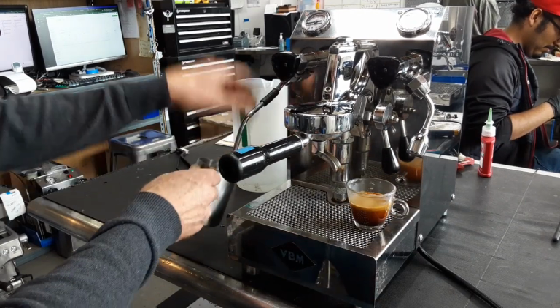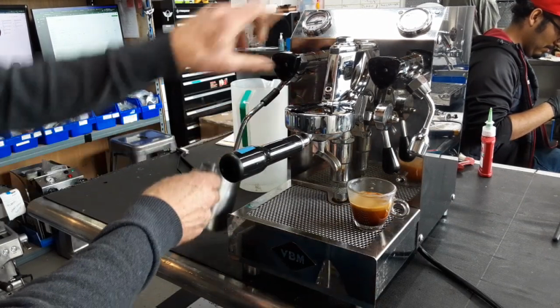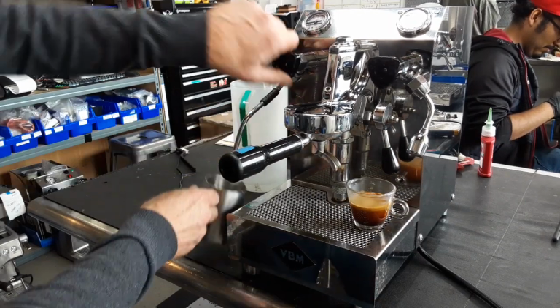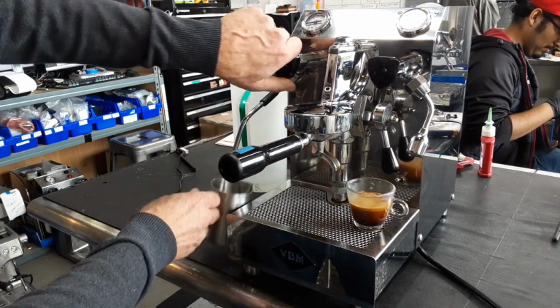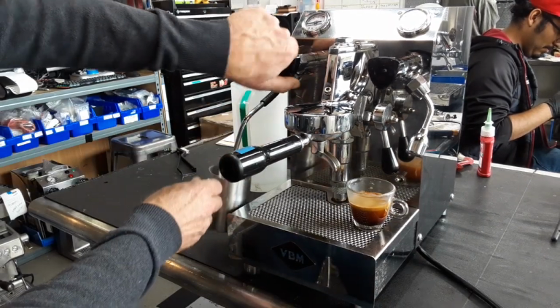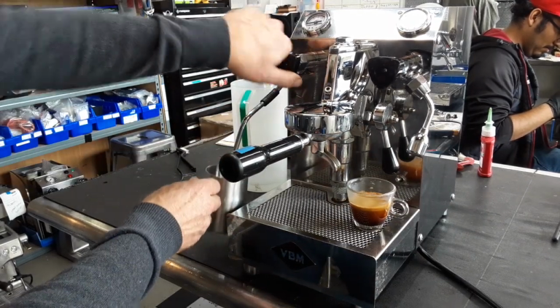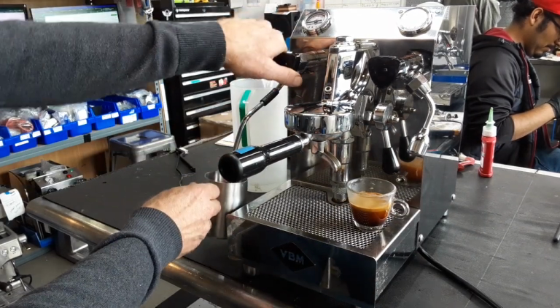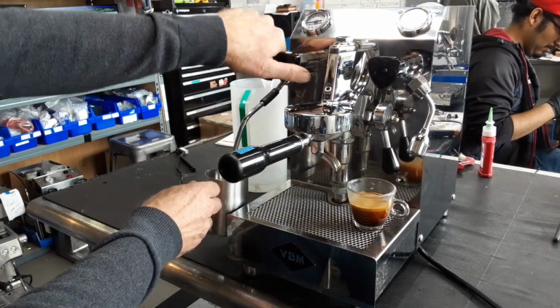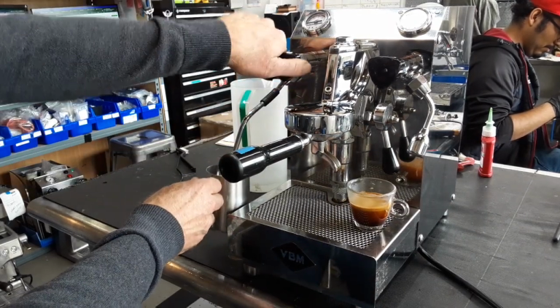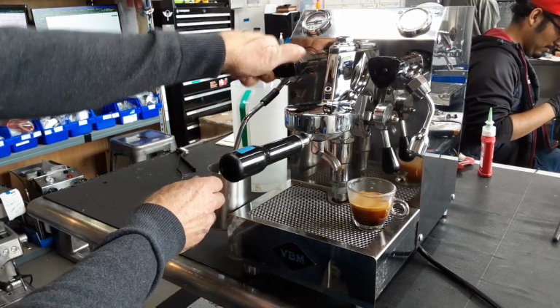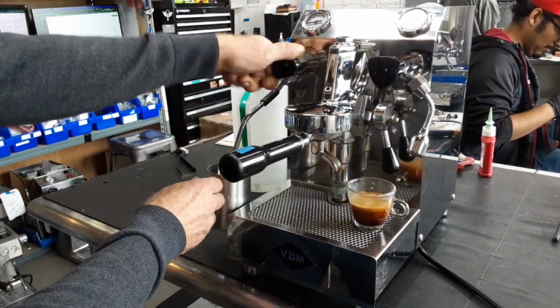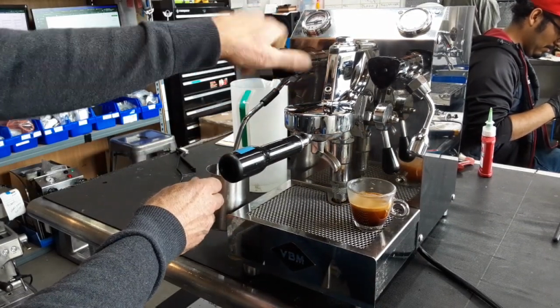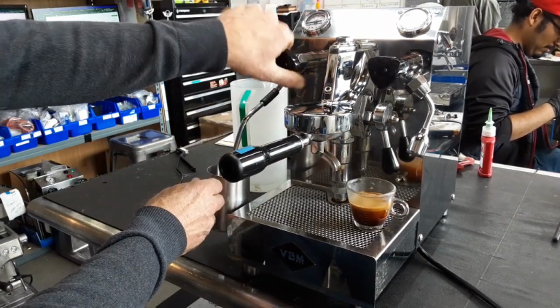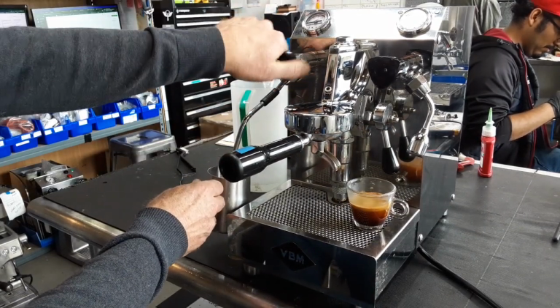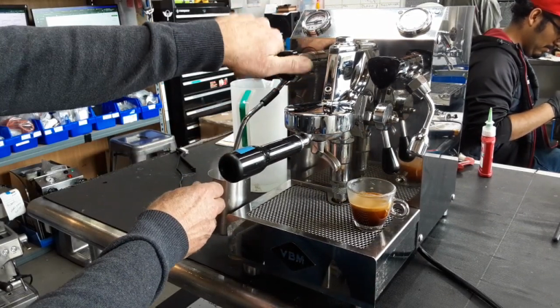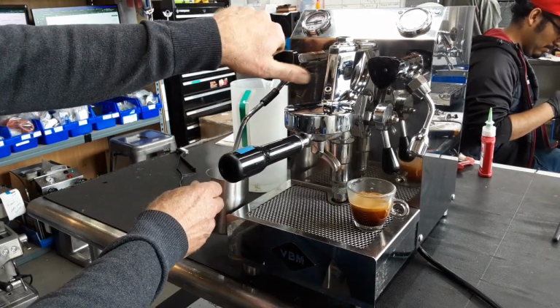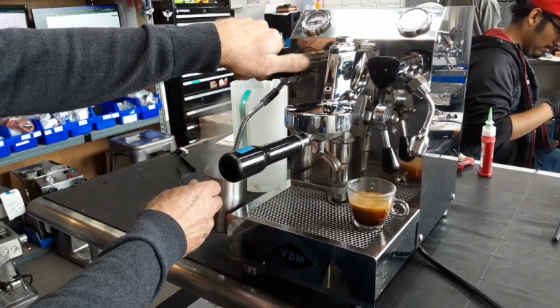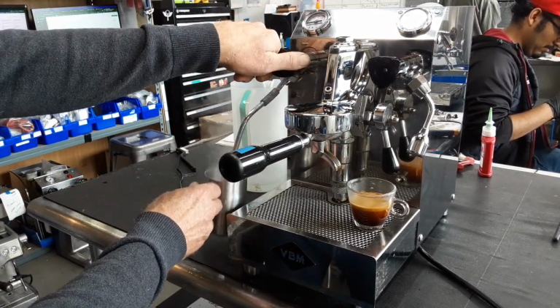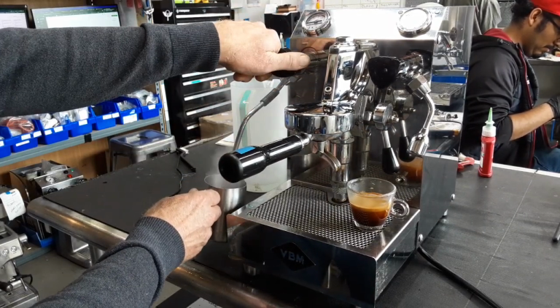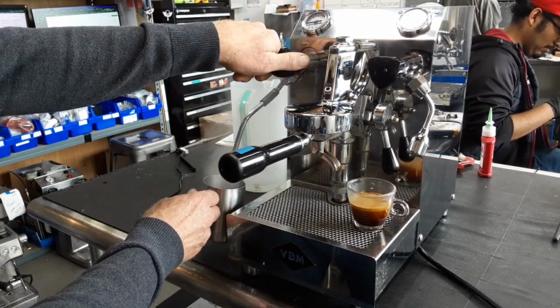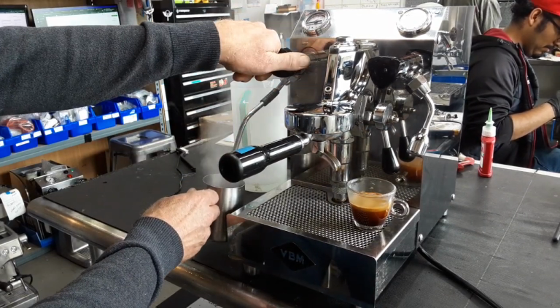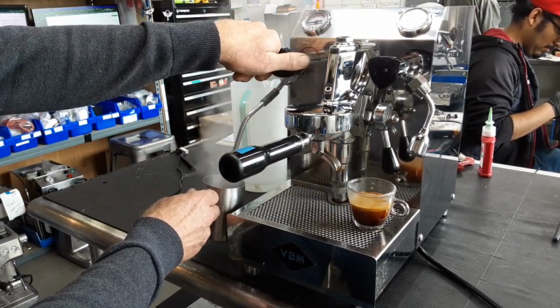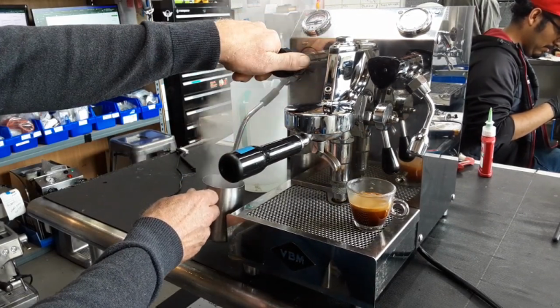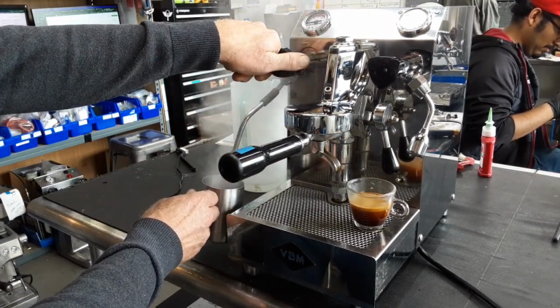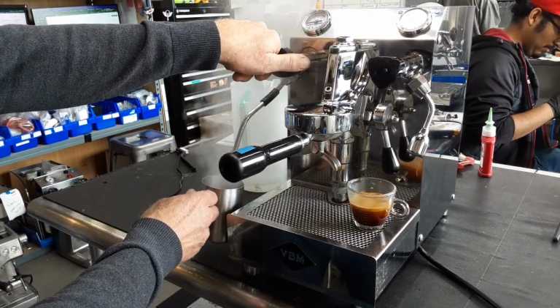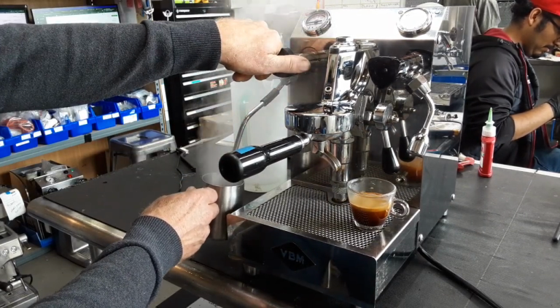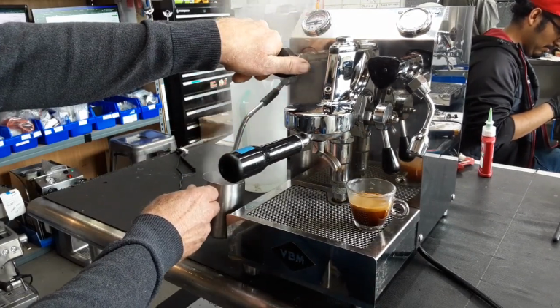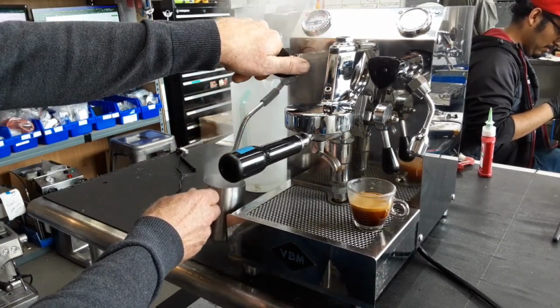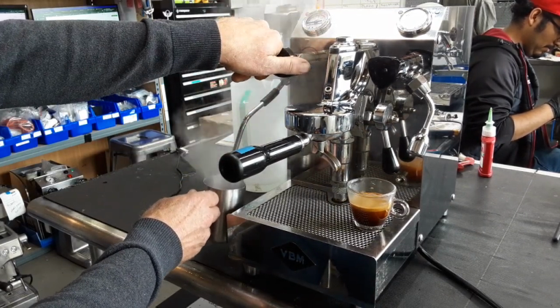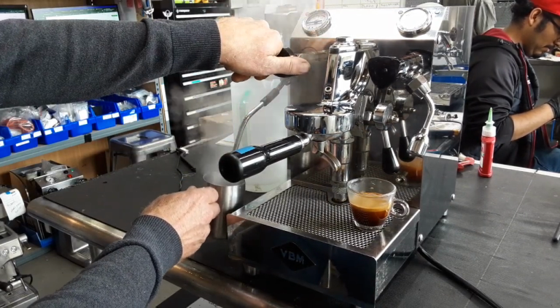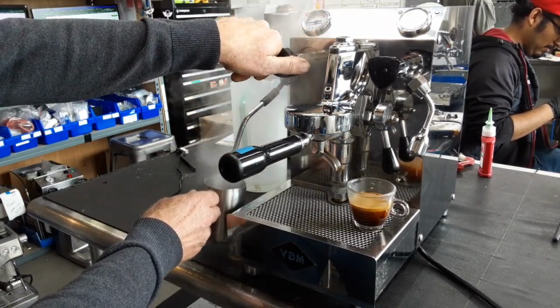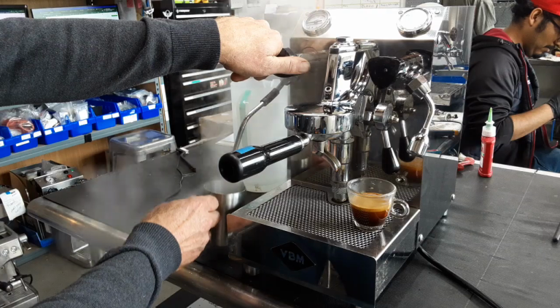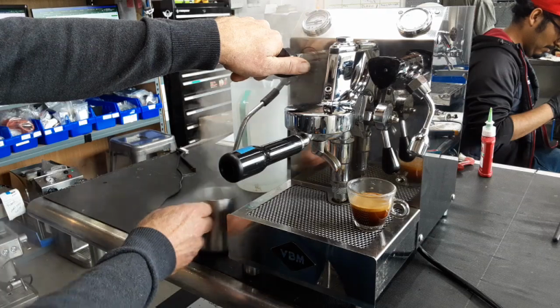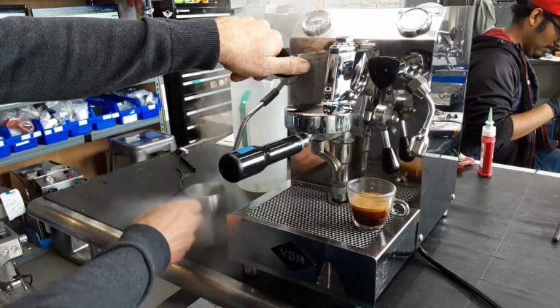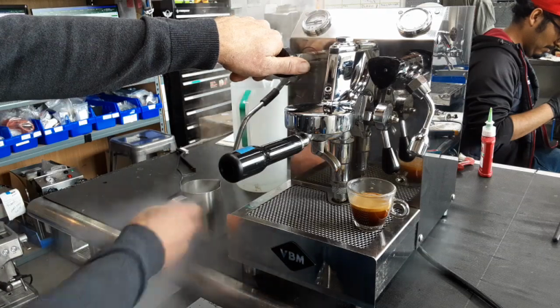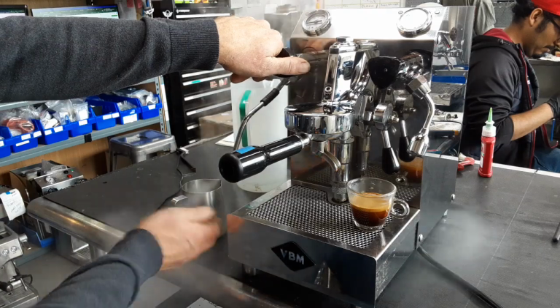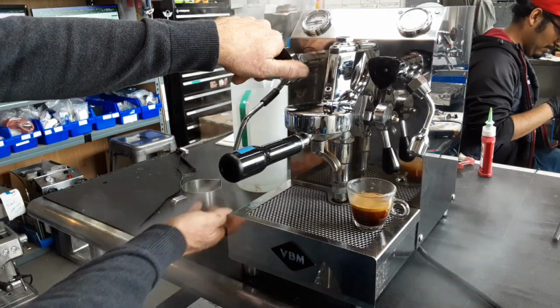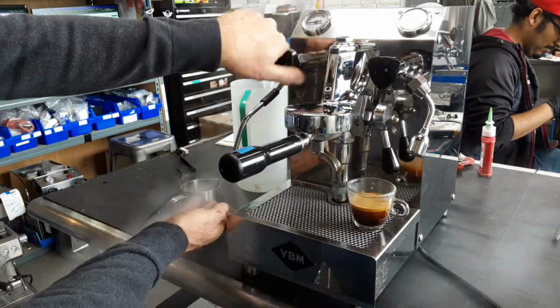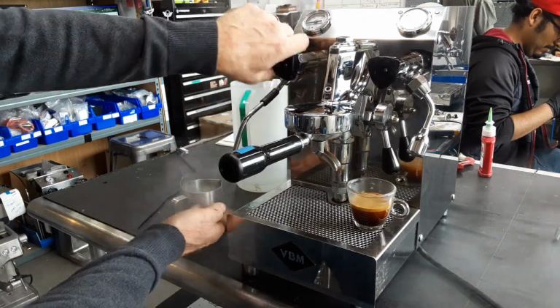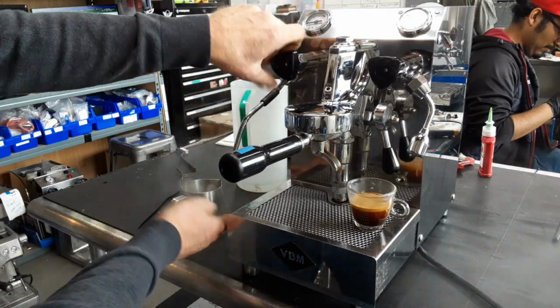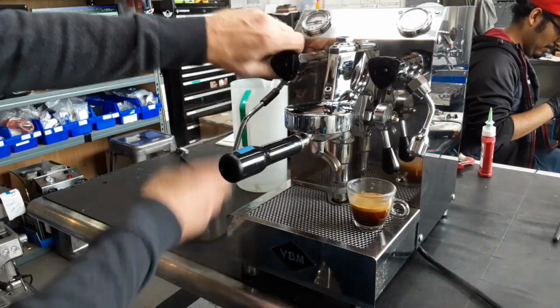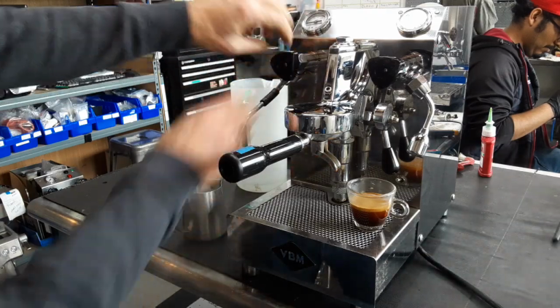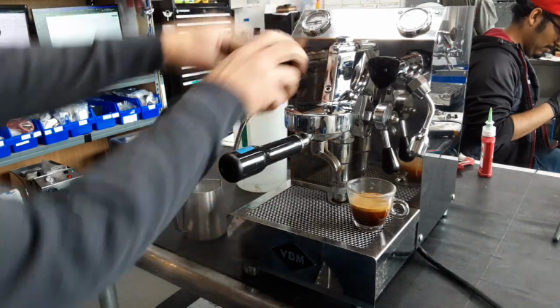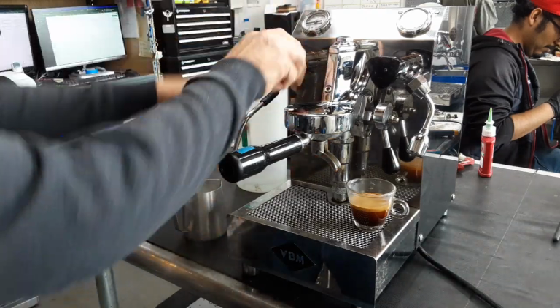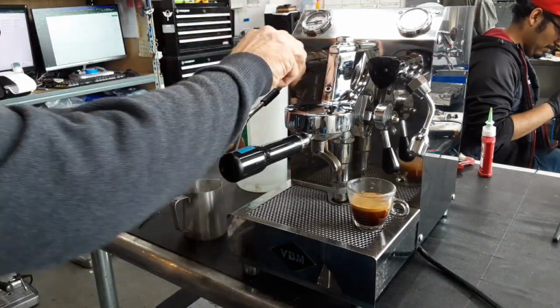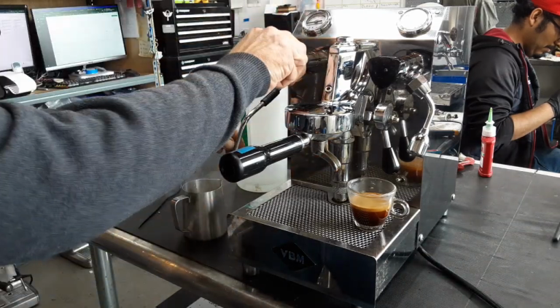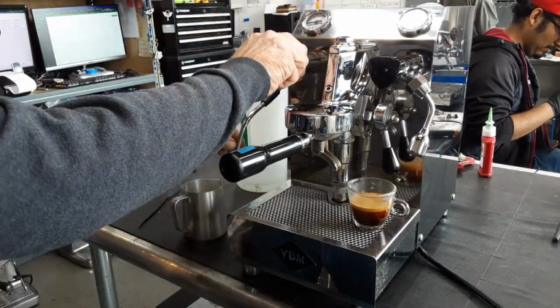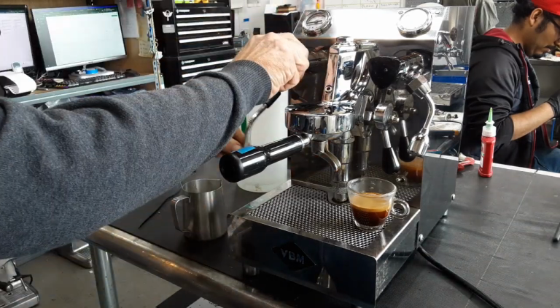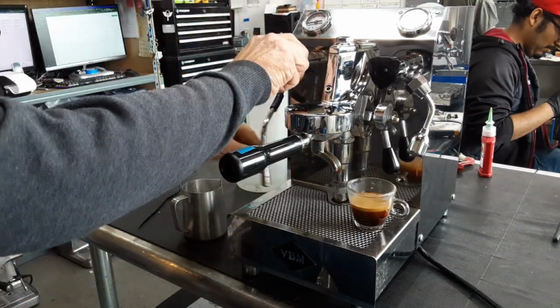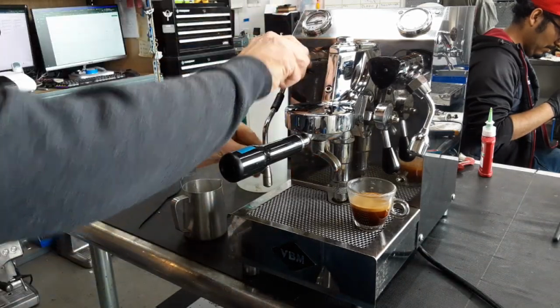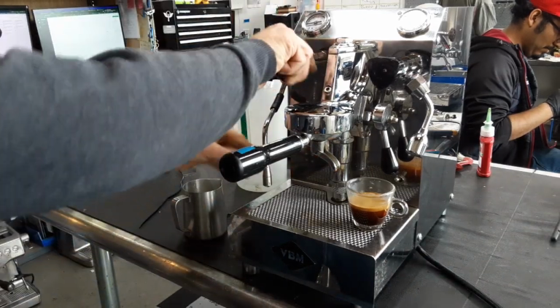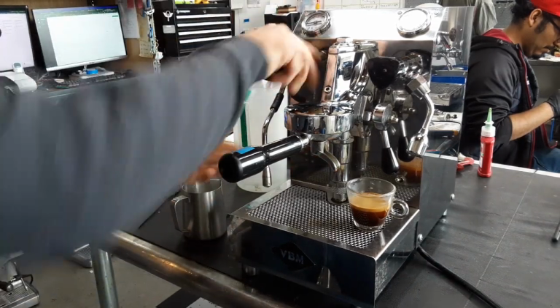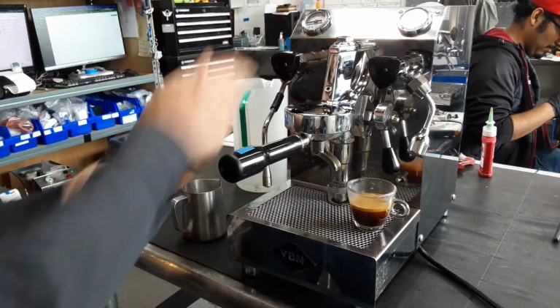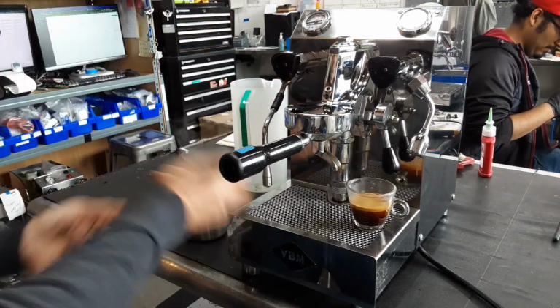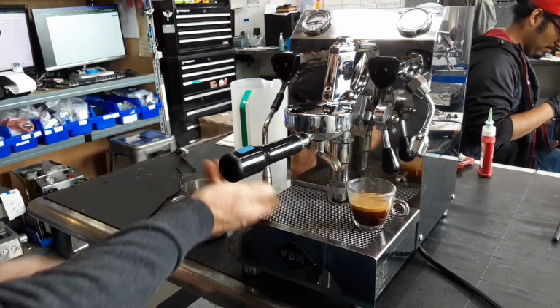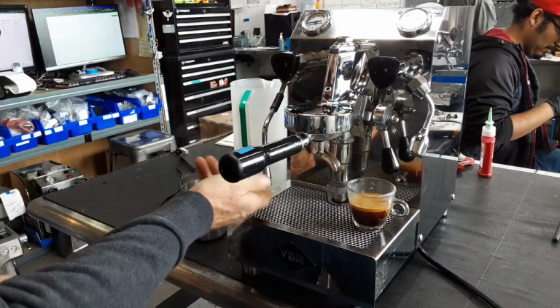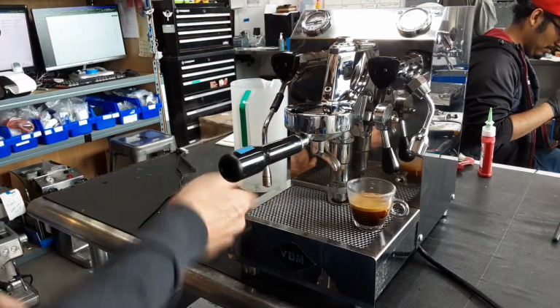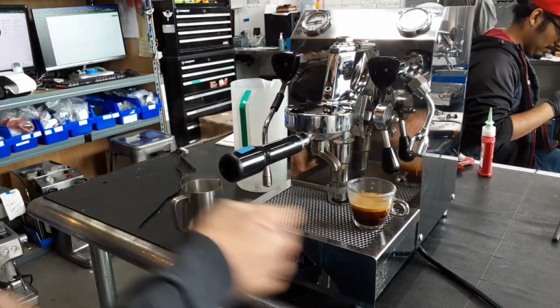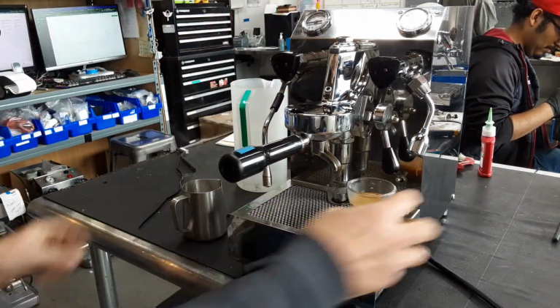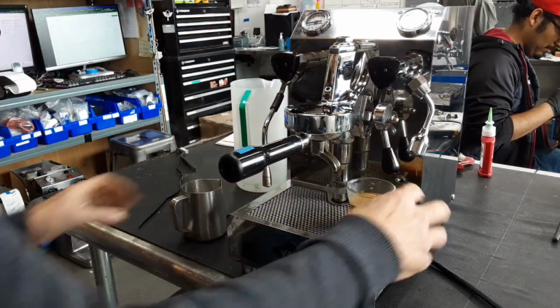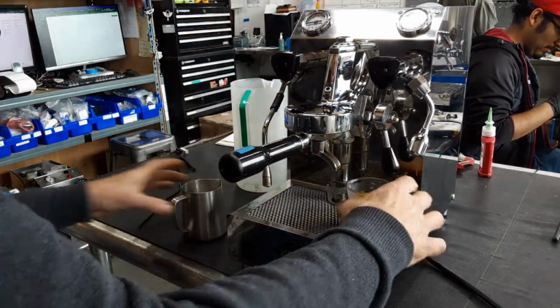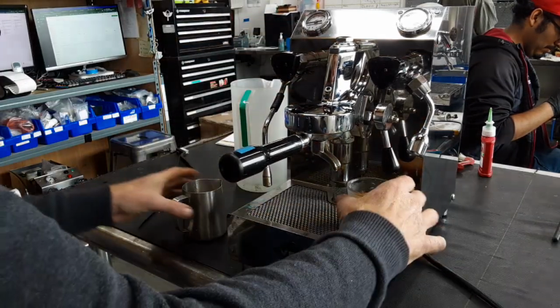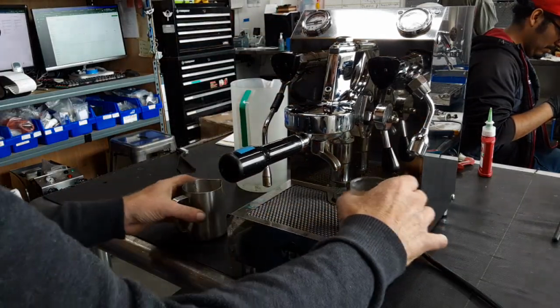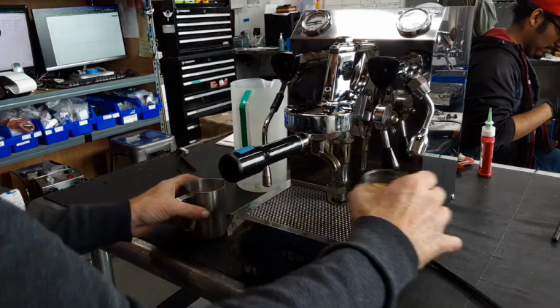Let's see how the steam is. Nice strong steam — shuts right off.